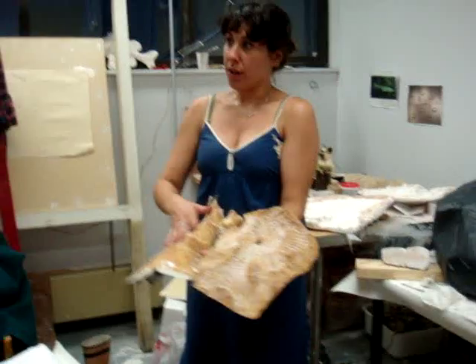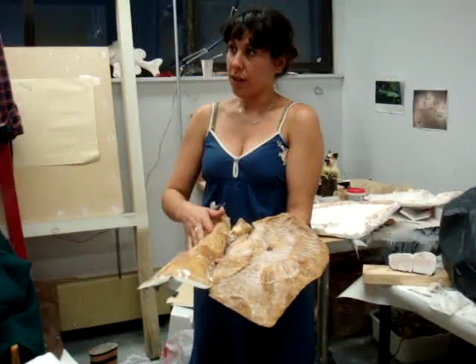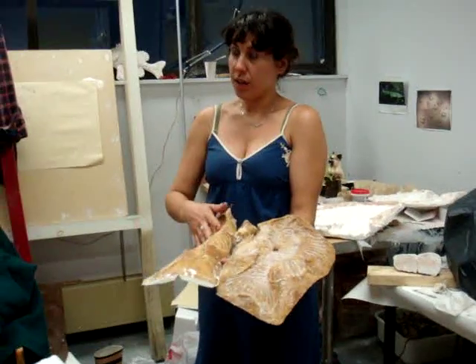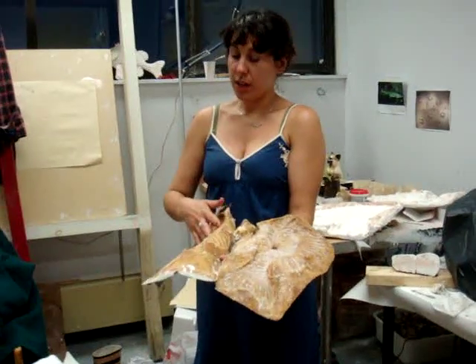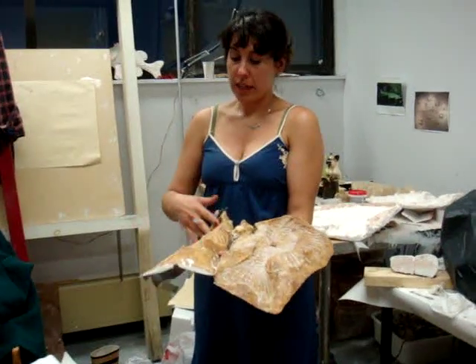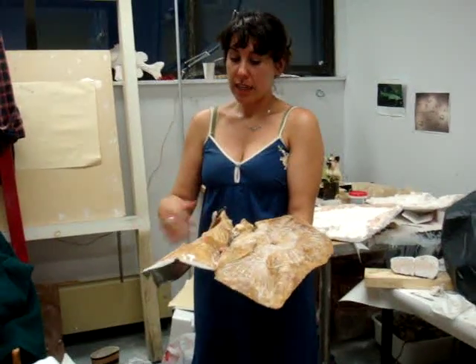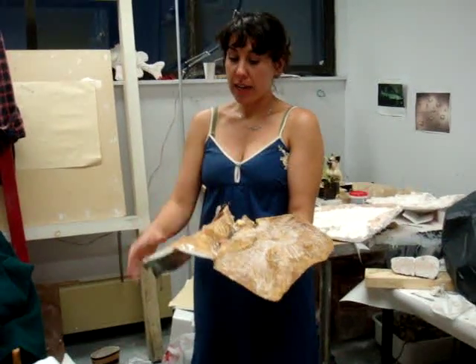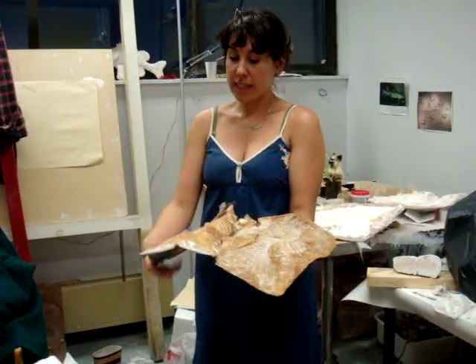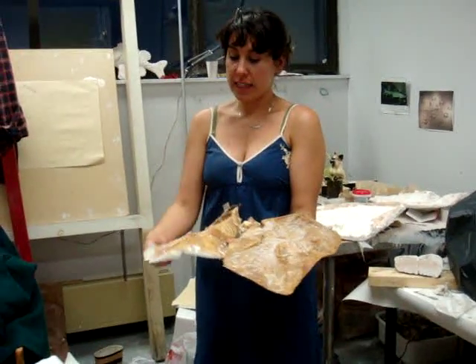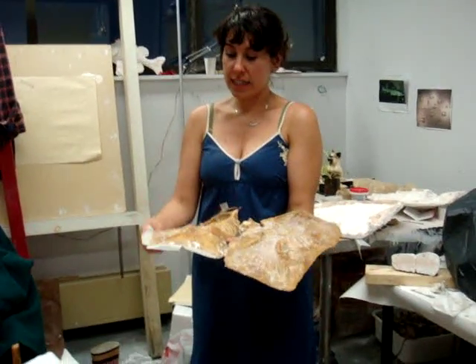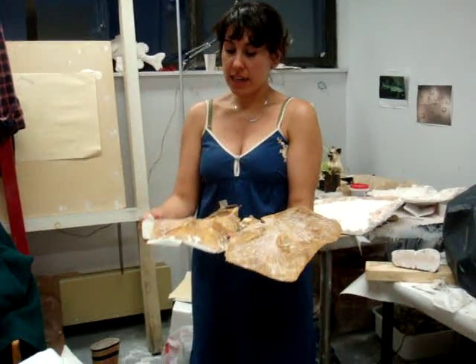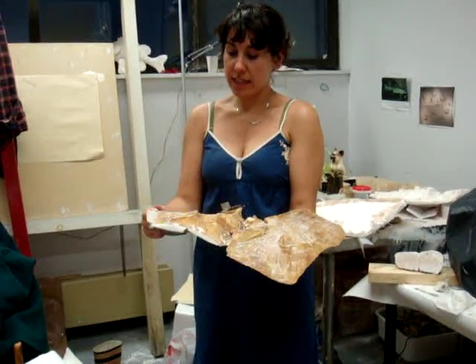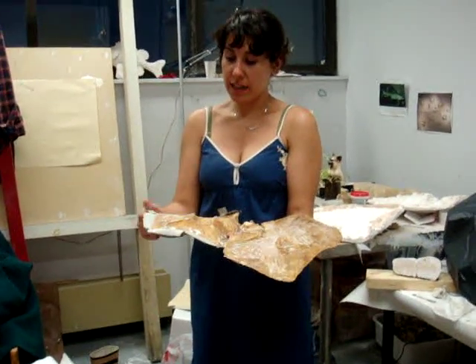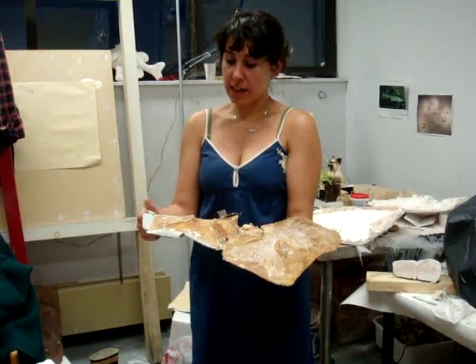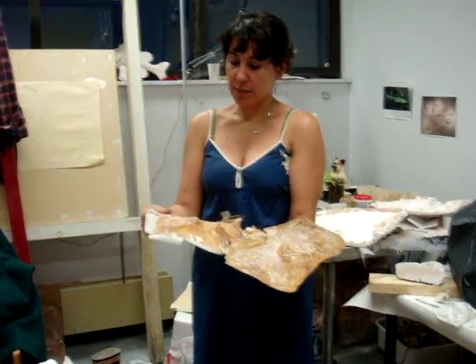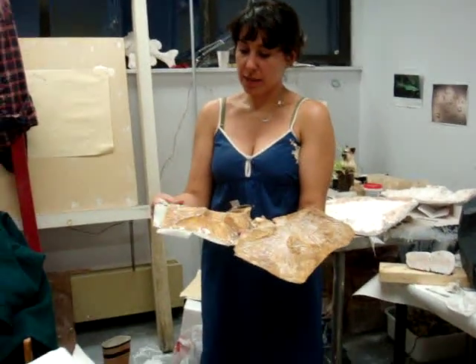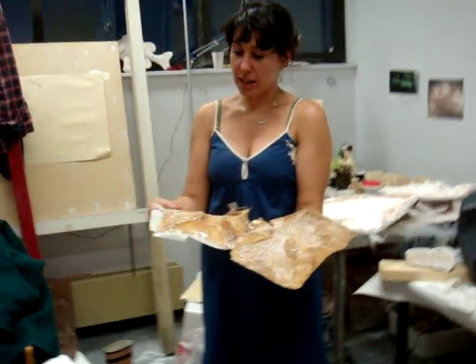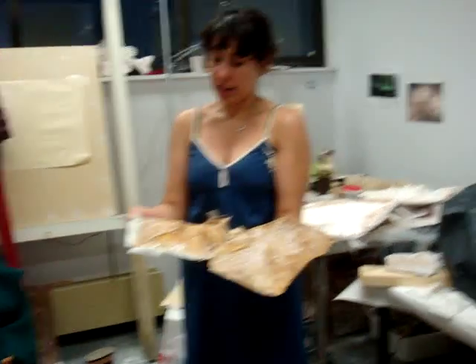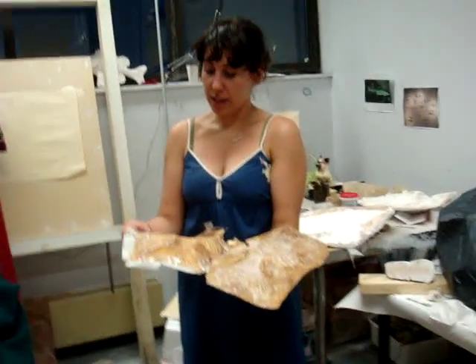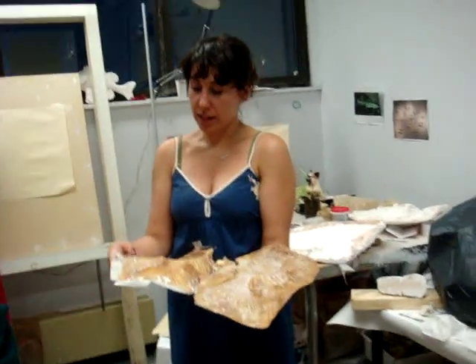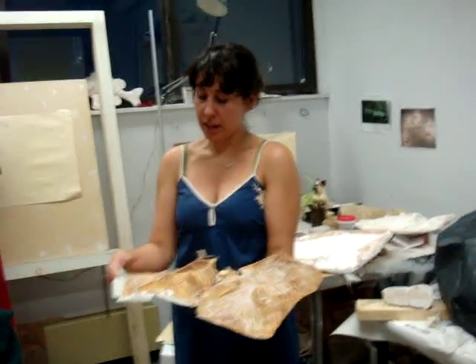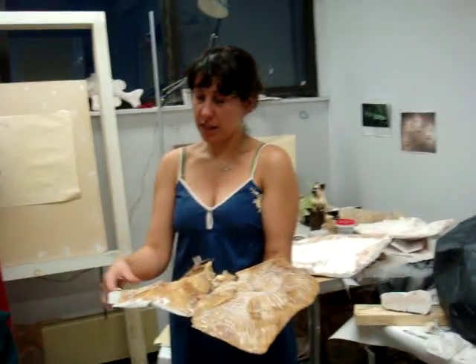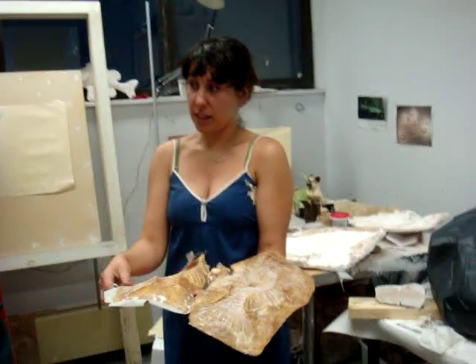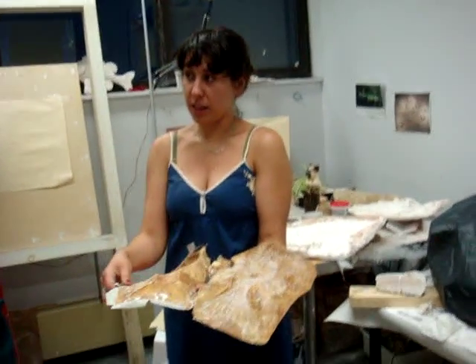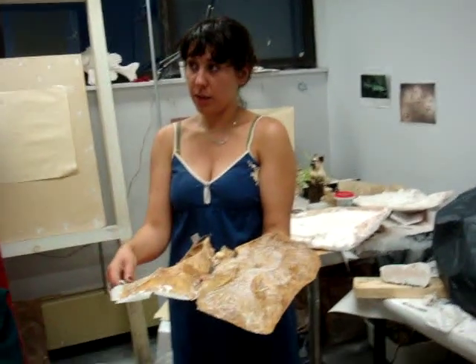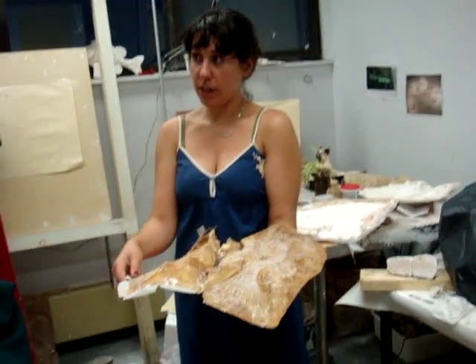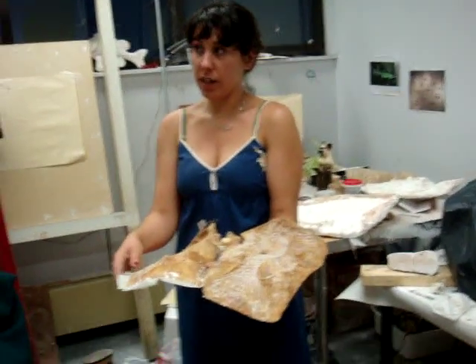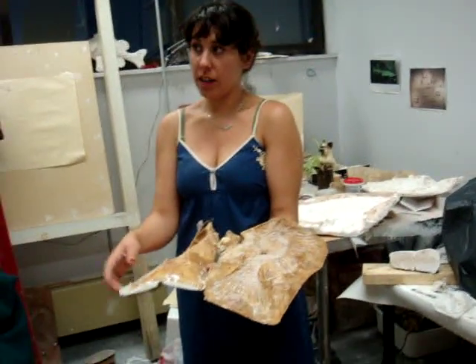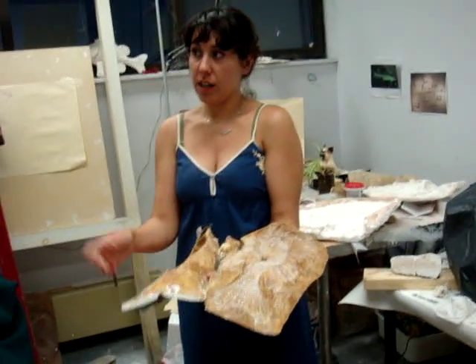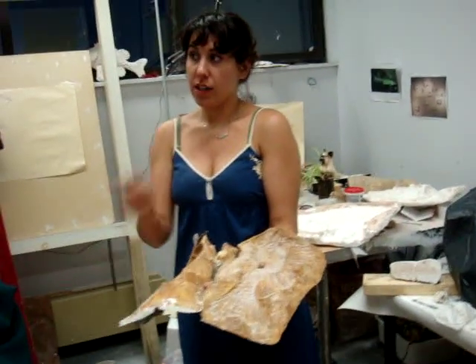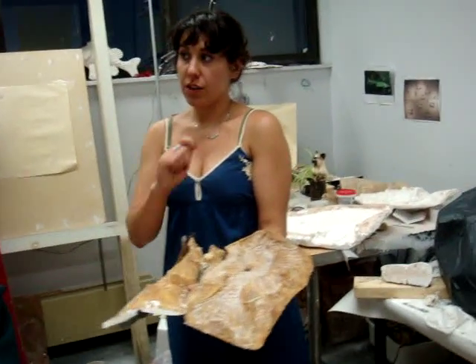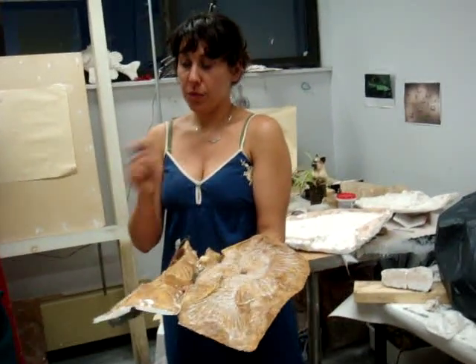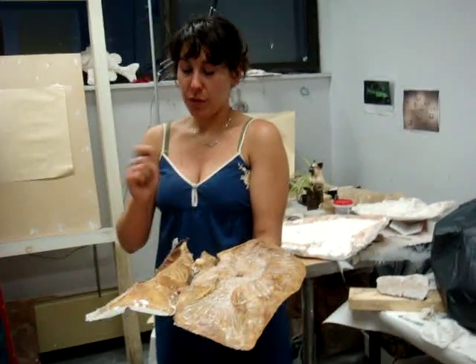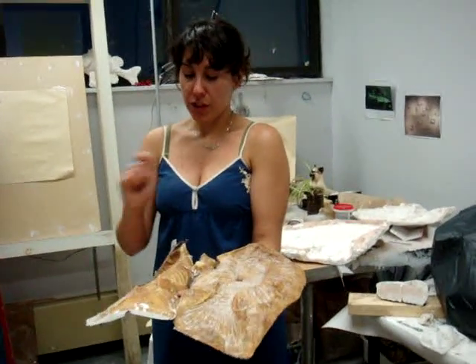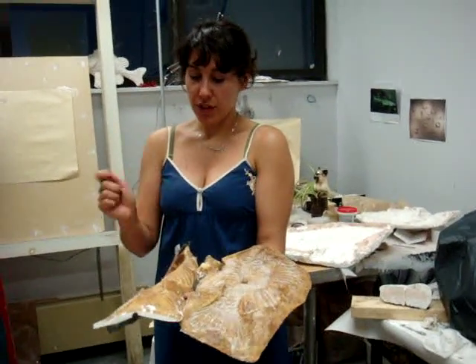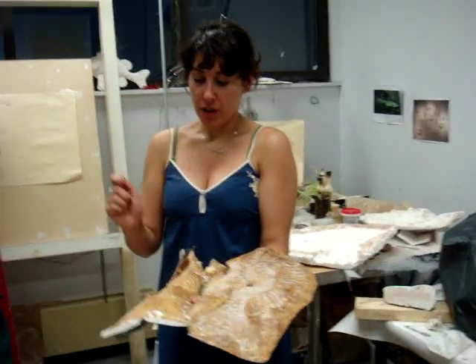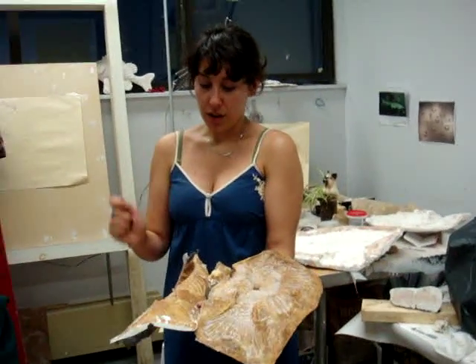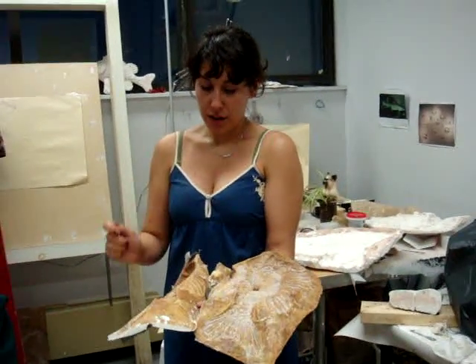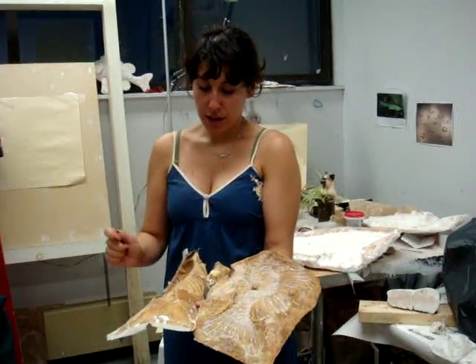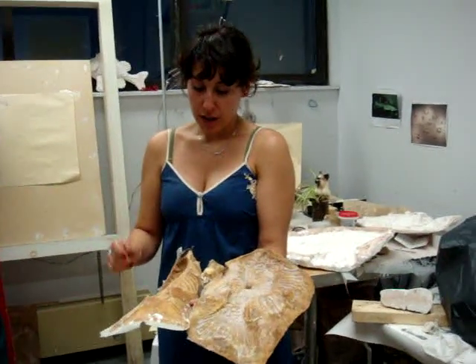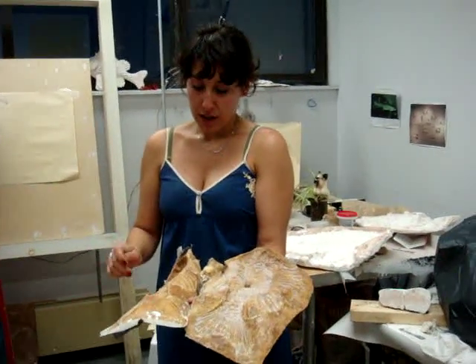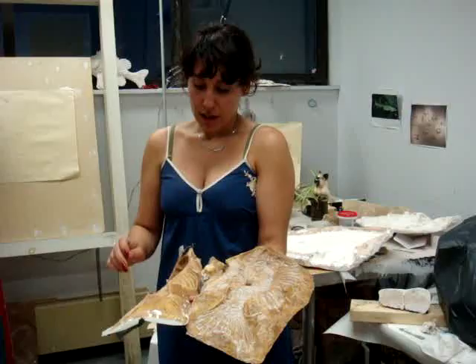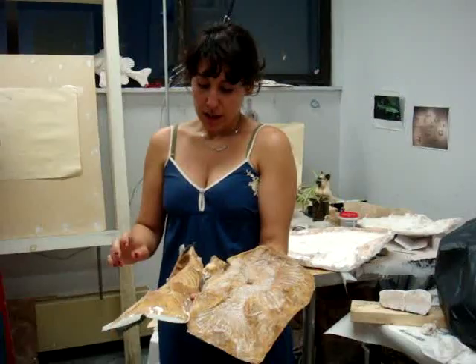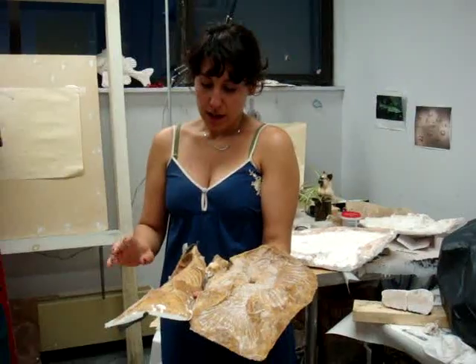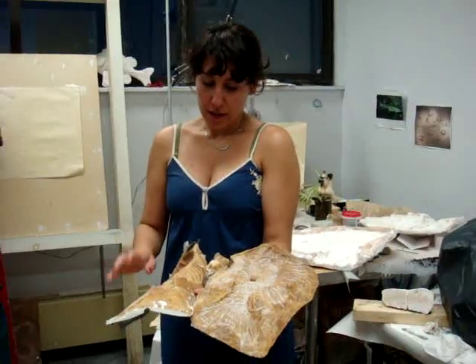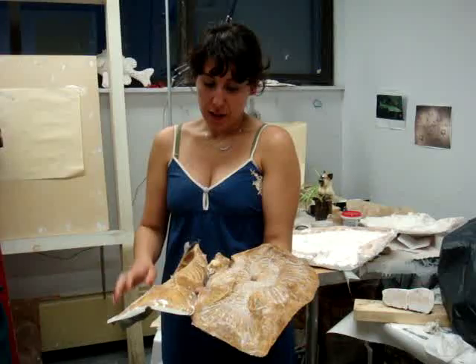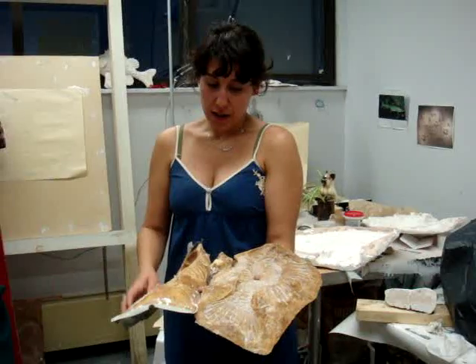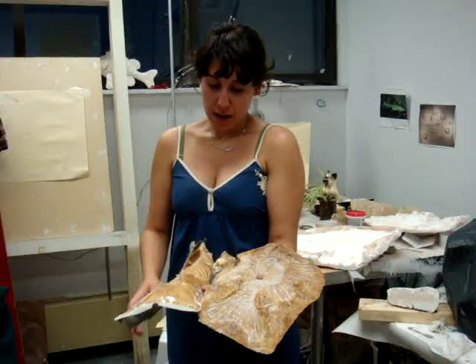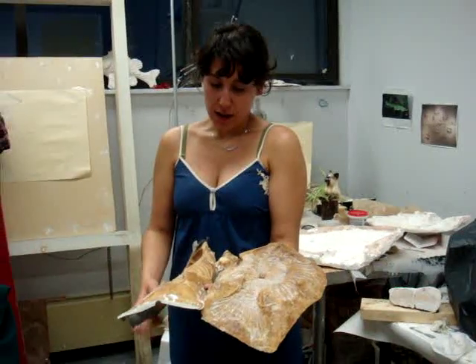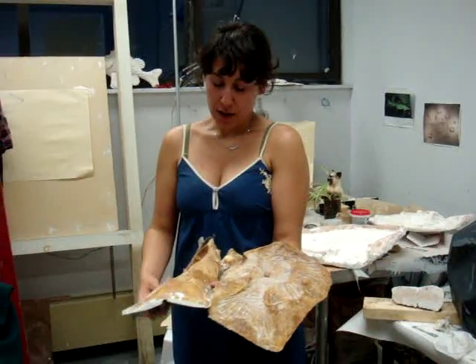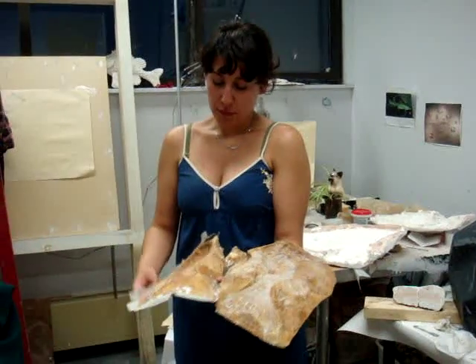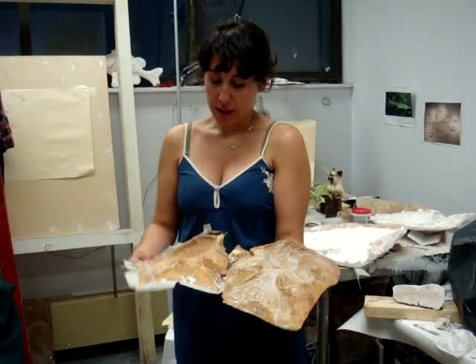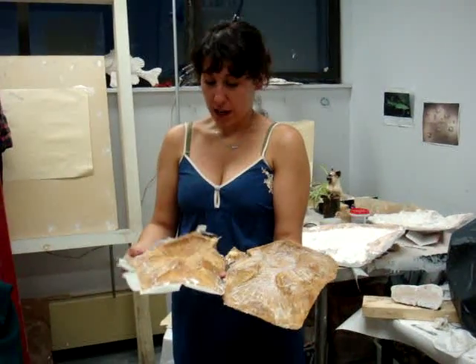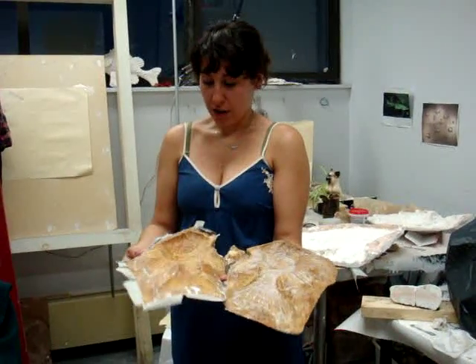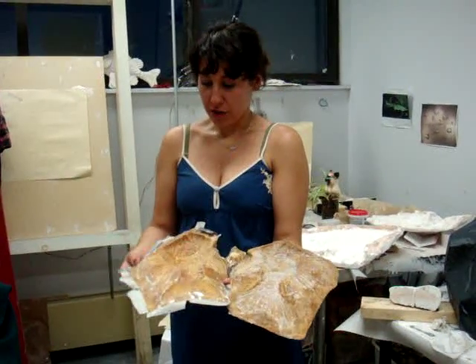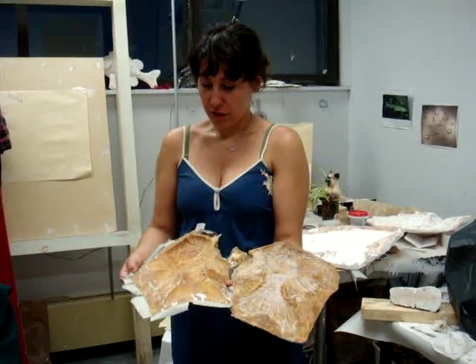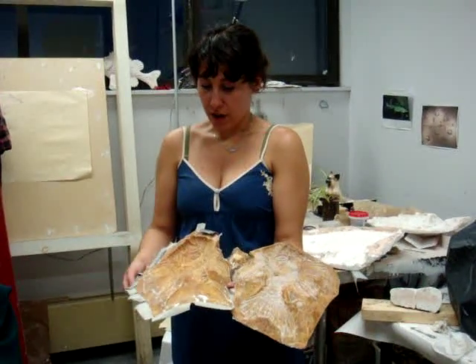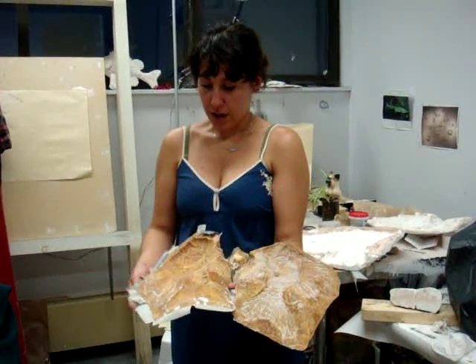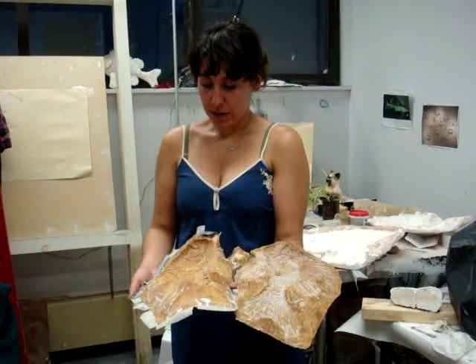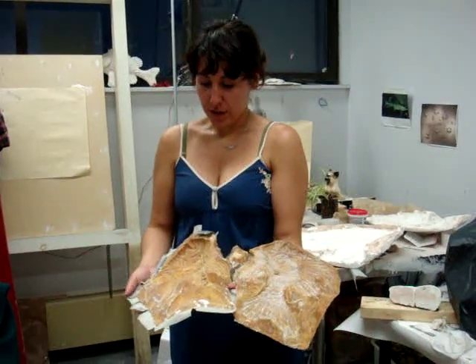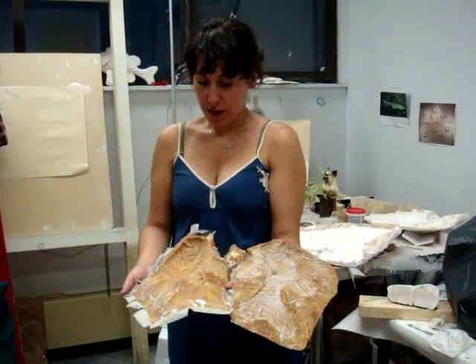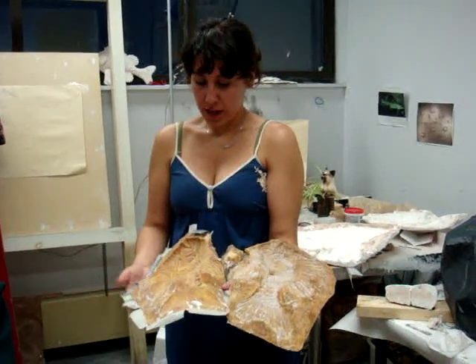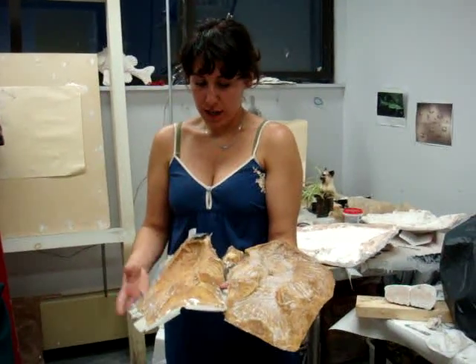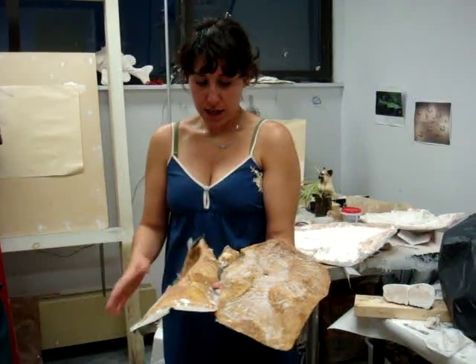Is that latex? Yeah, it's latex and it comes in as a liquid, so you brush it on and then with the air it dries.